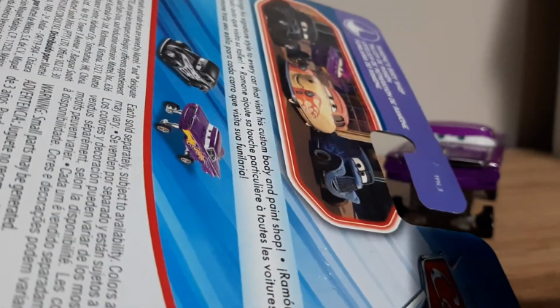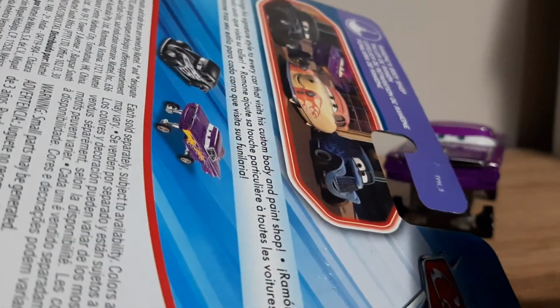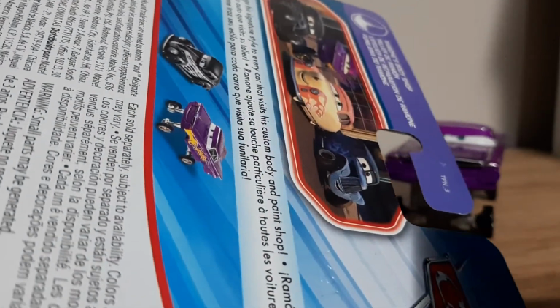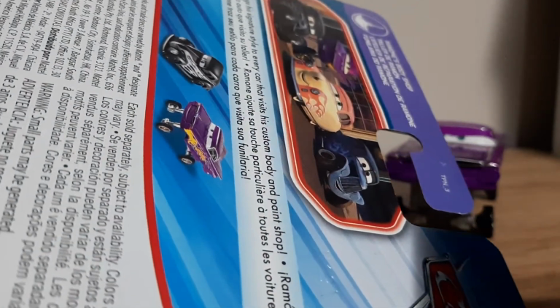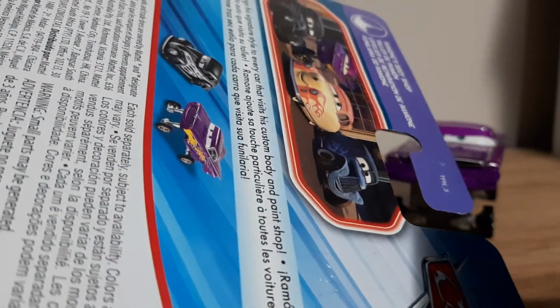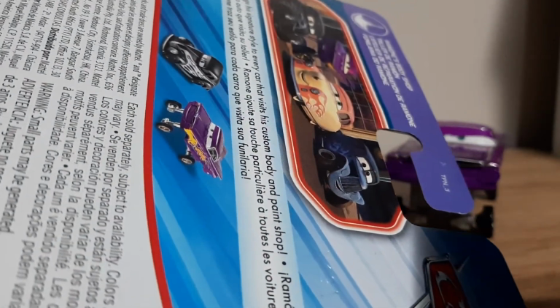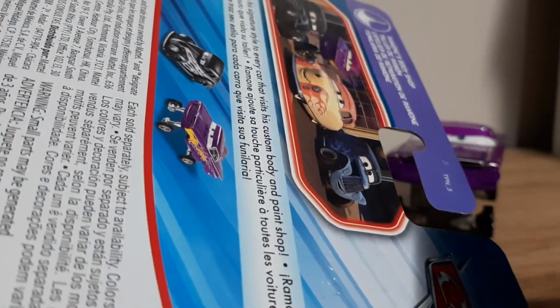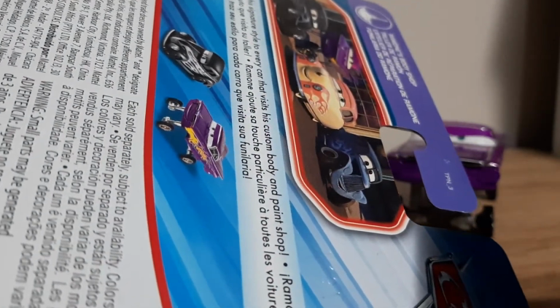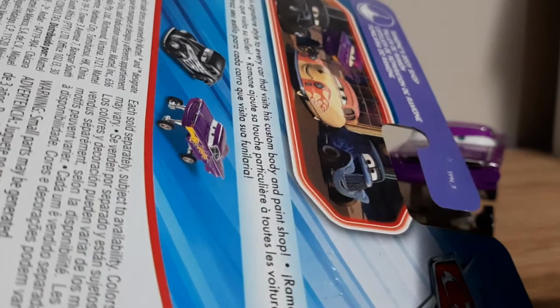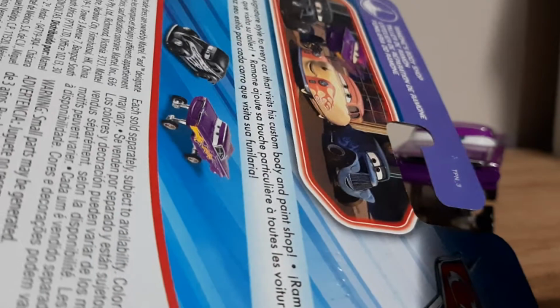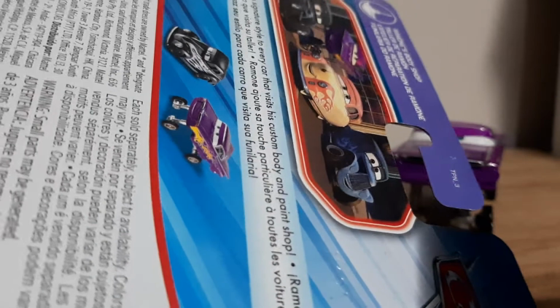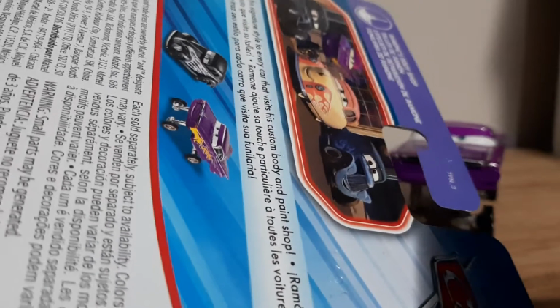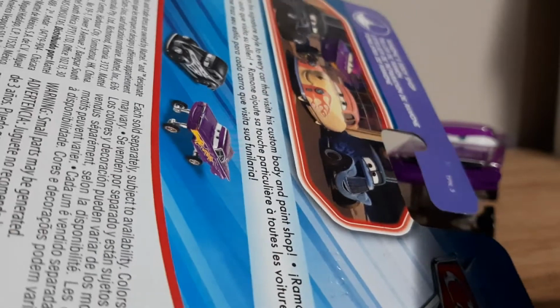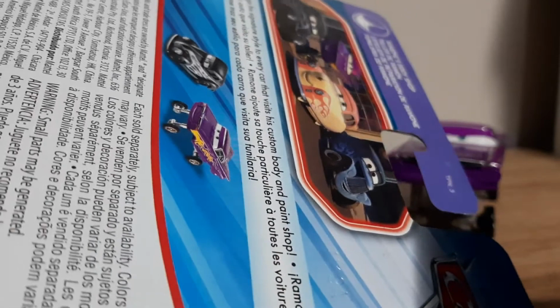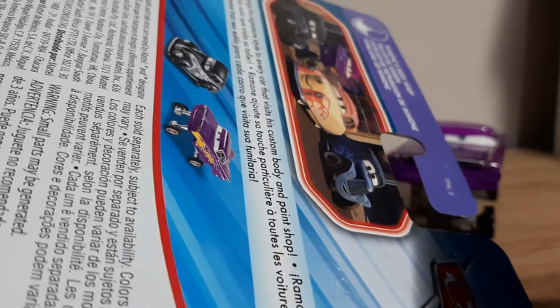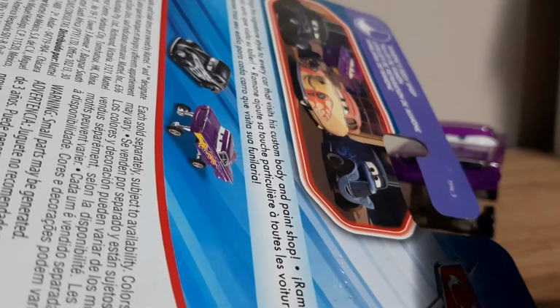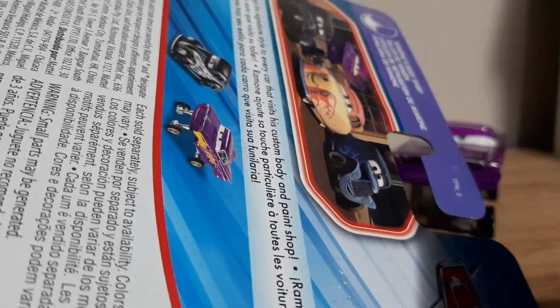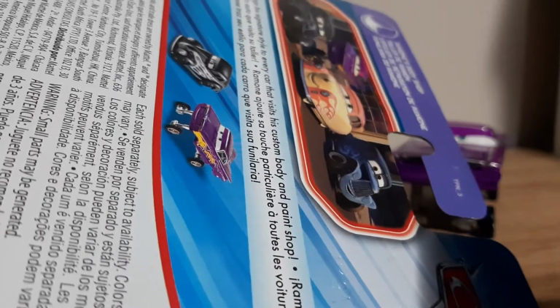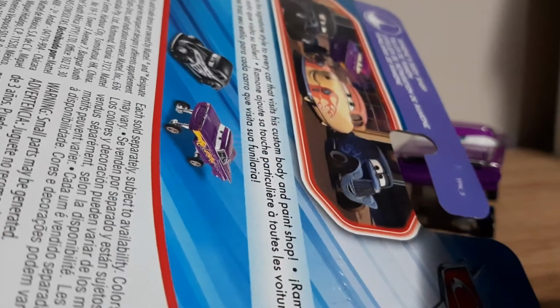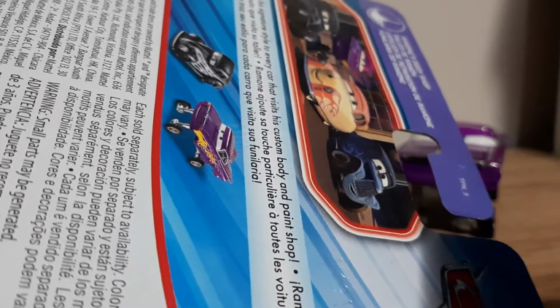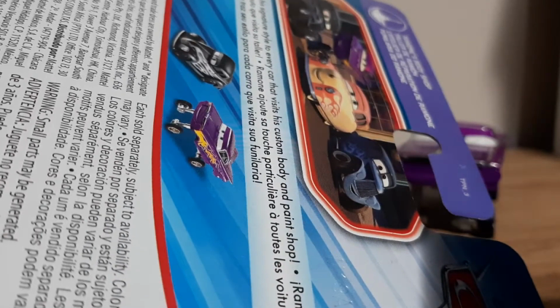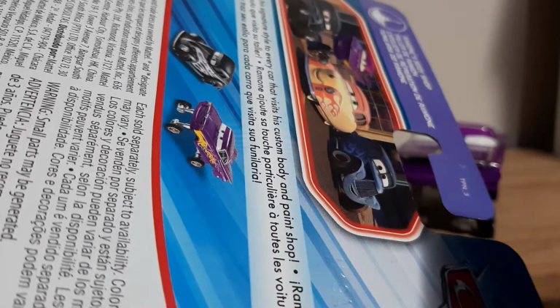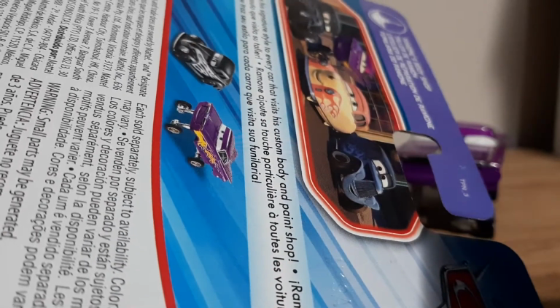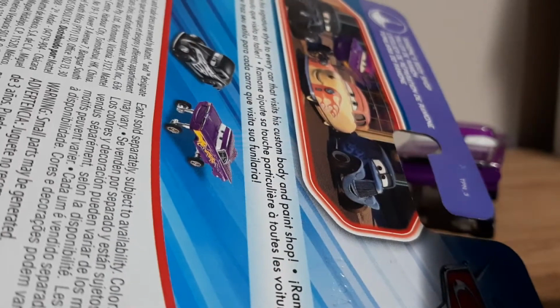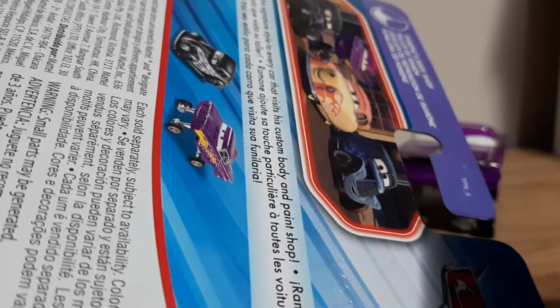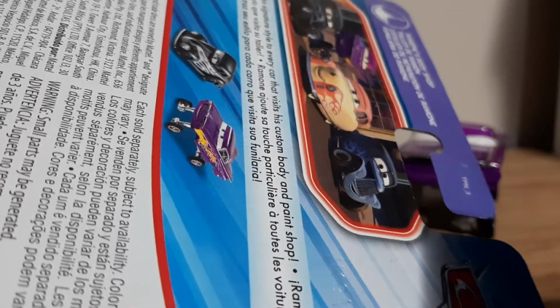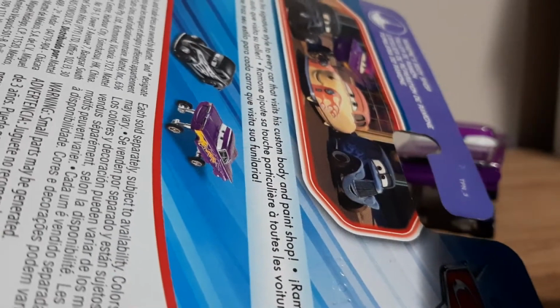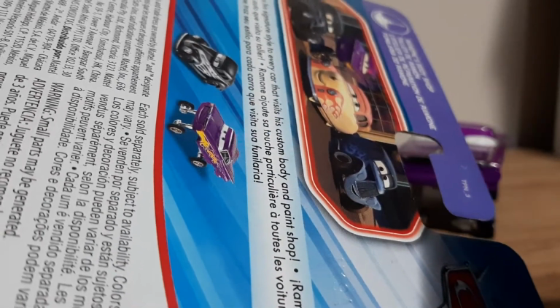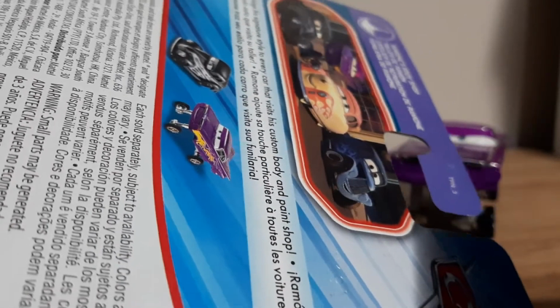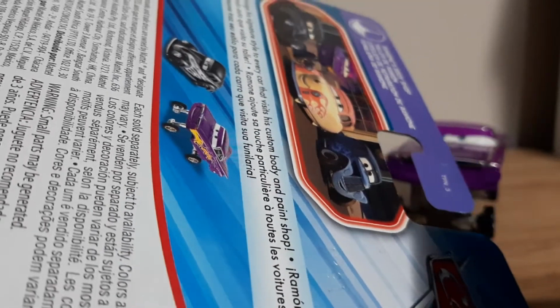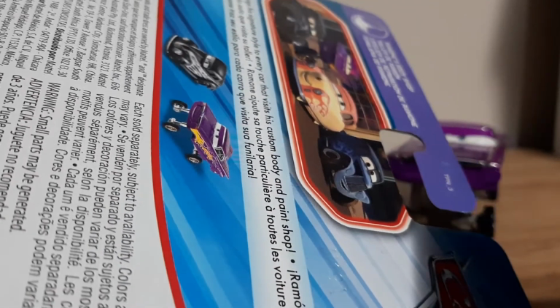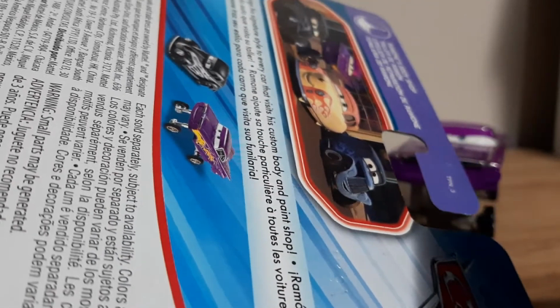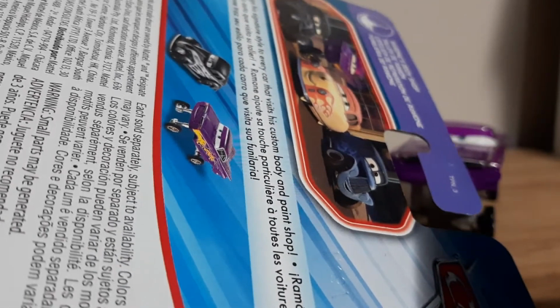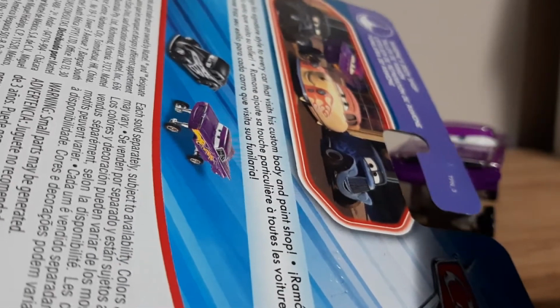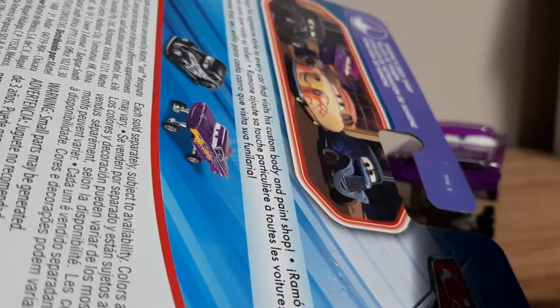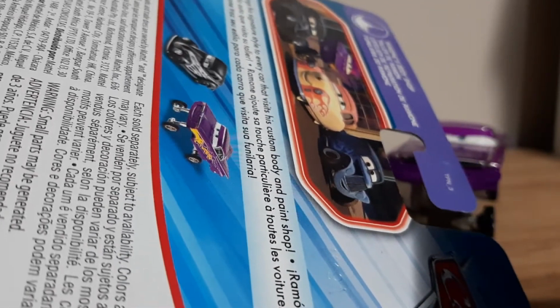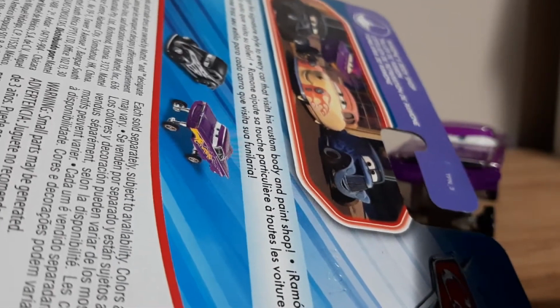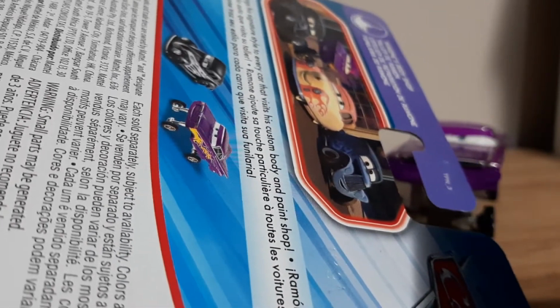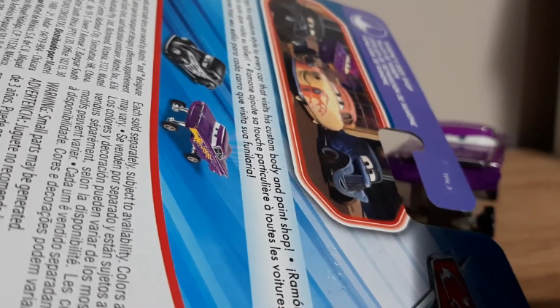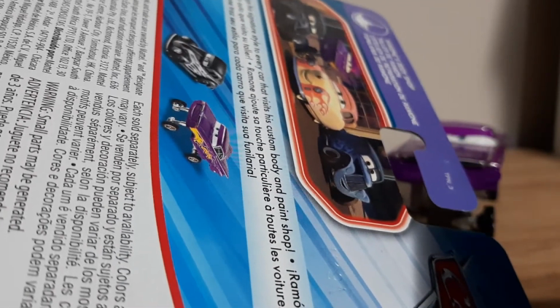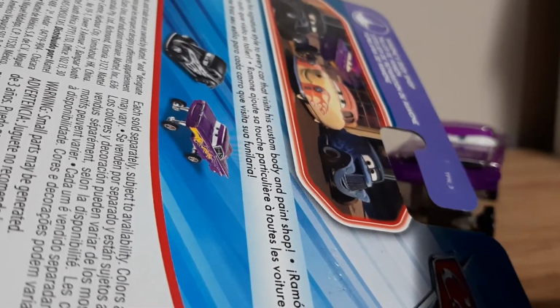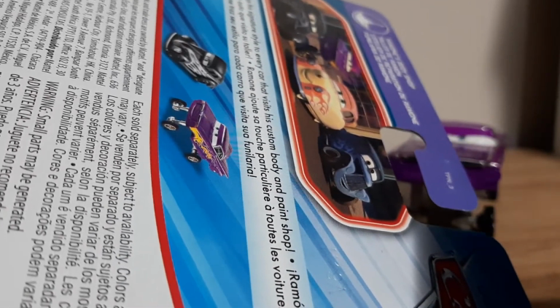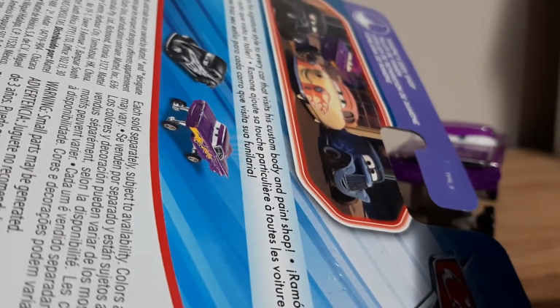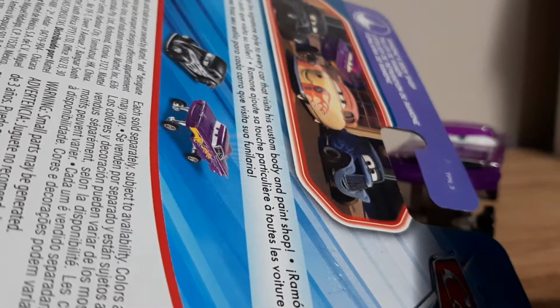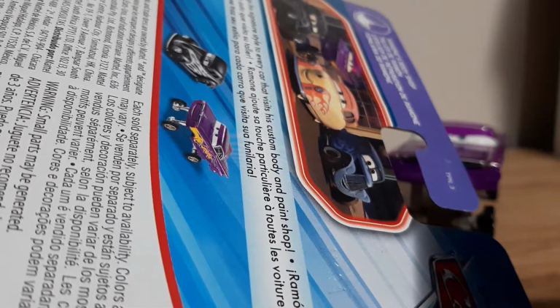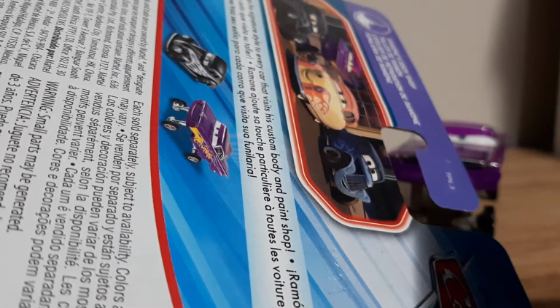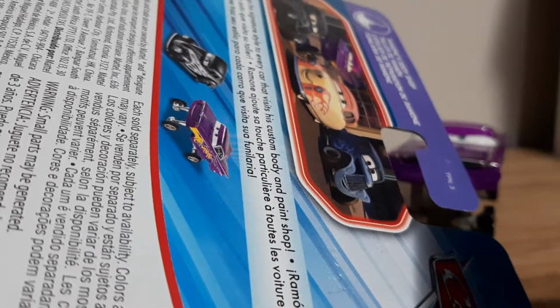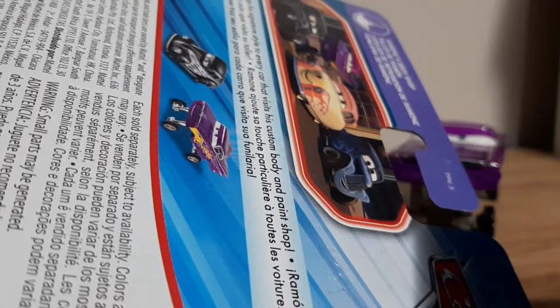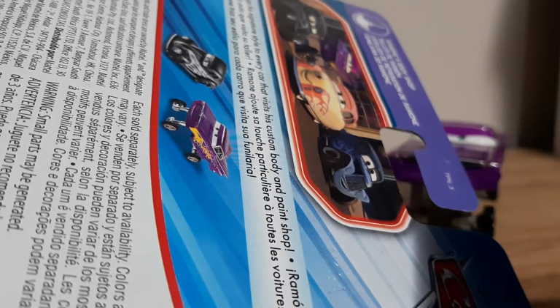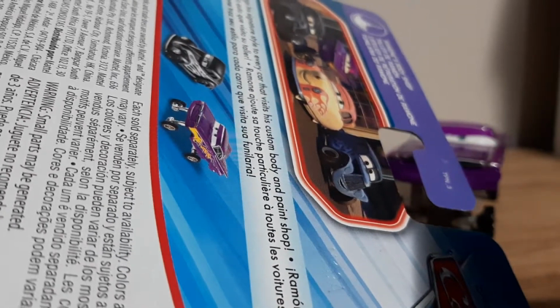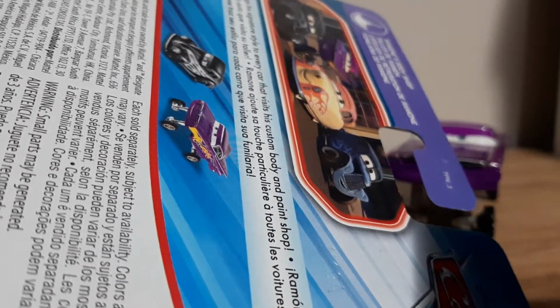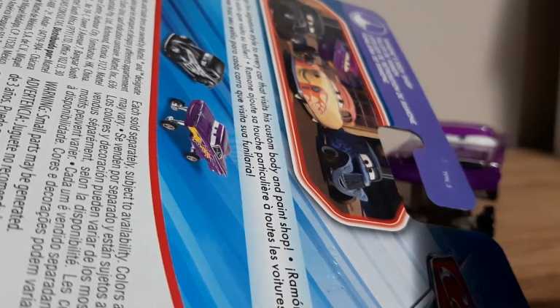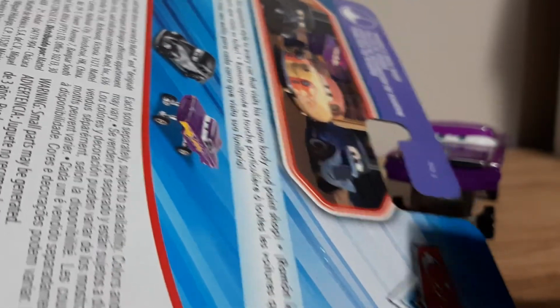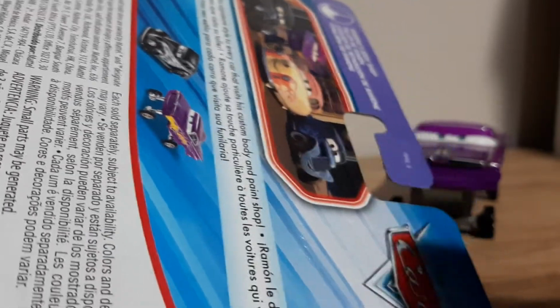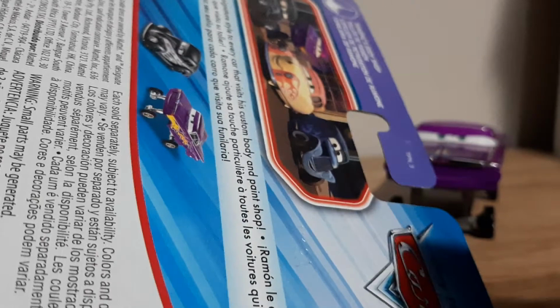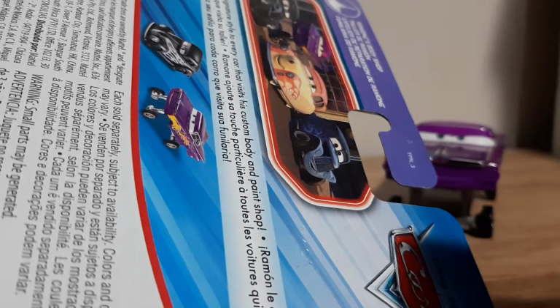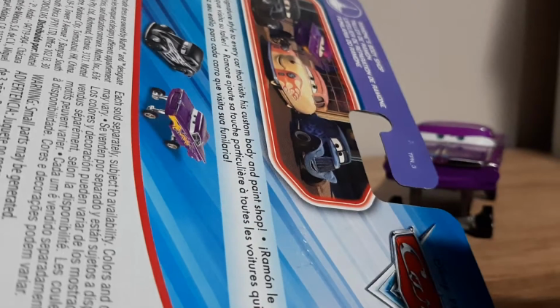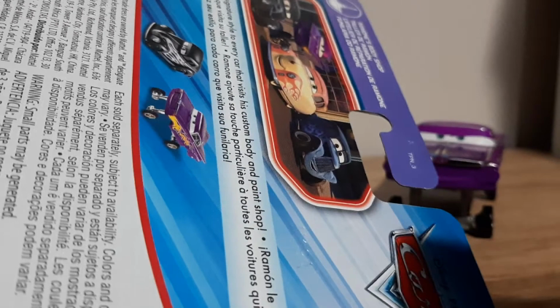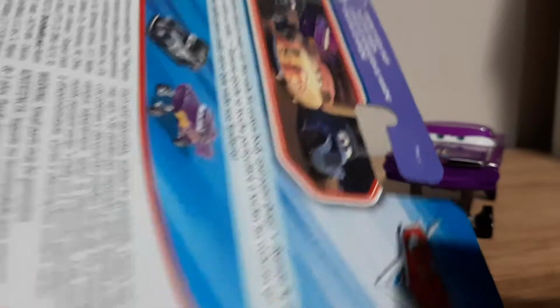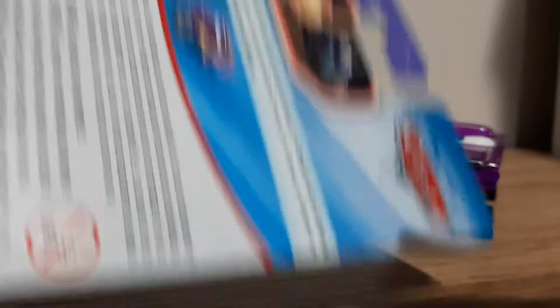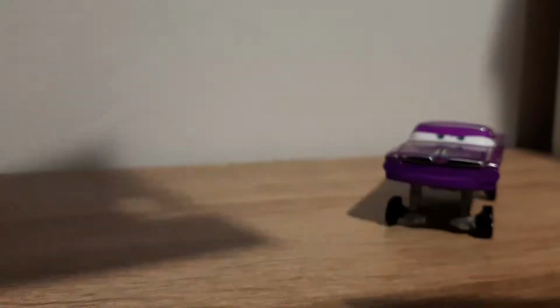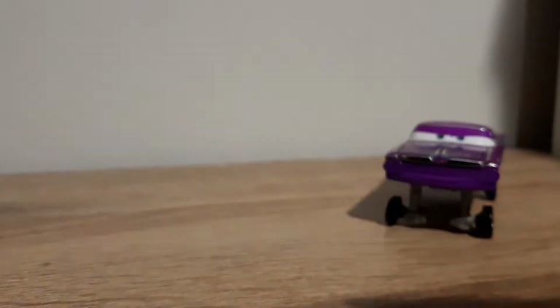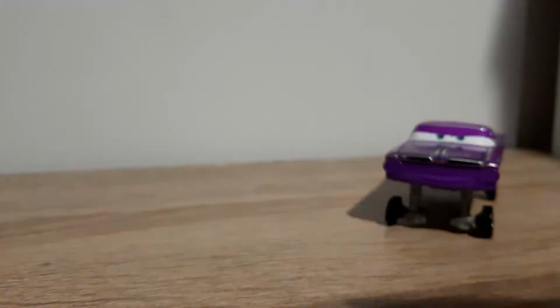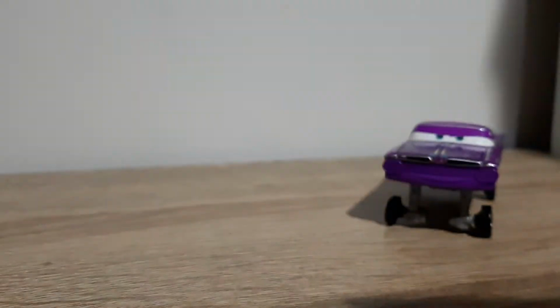Hot Juni Moon and Hydraulic Ramone are shown in the back. The box reads: 'Ramone brings his signature style to every car — visit his custom body and paint shop.'